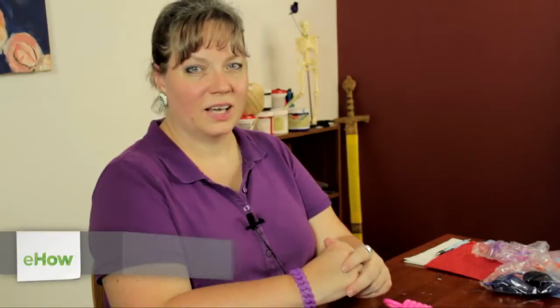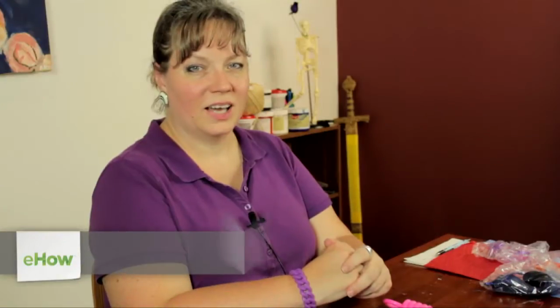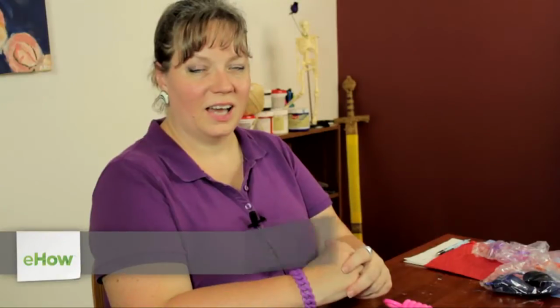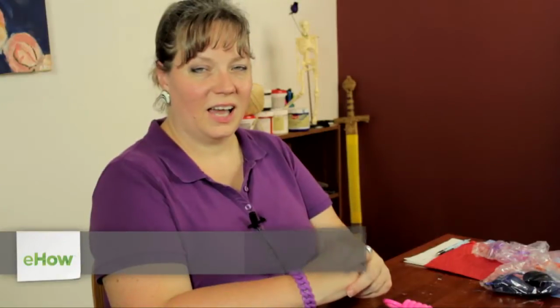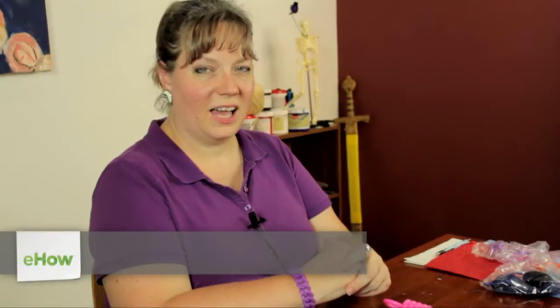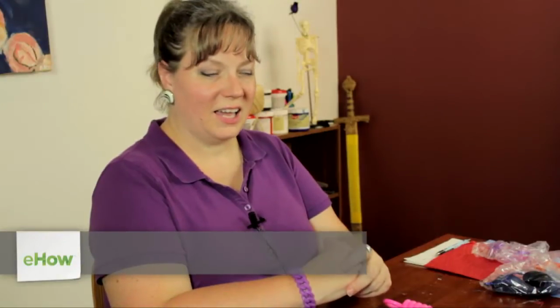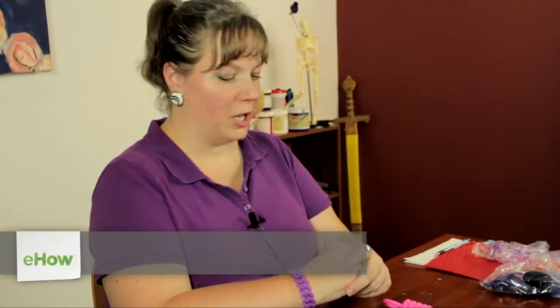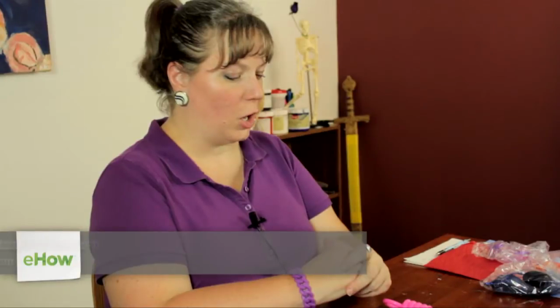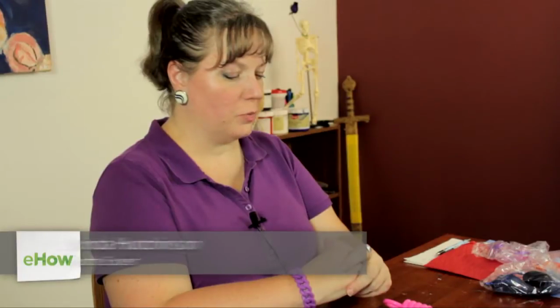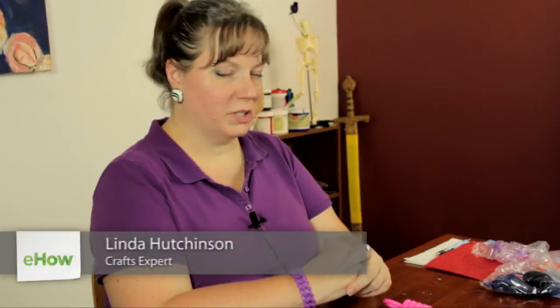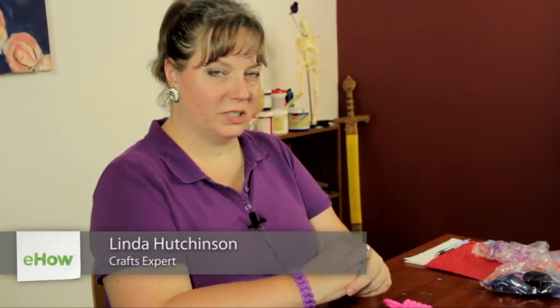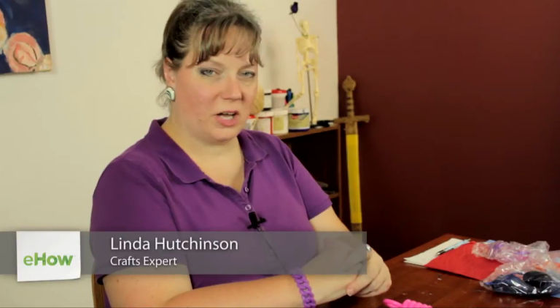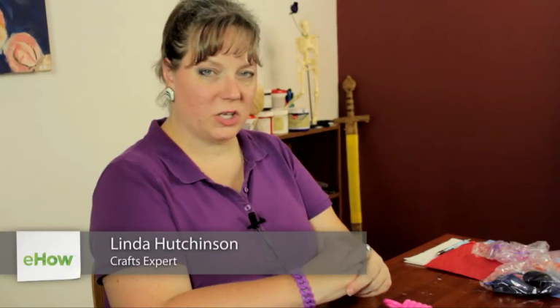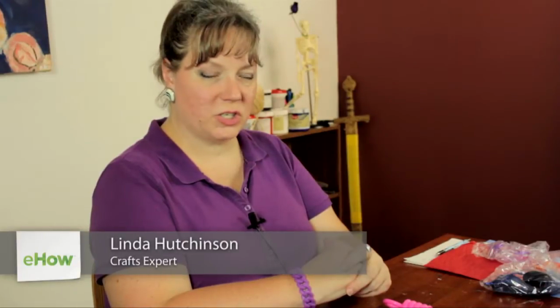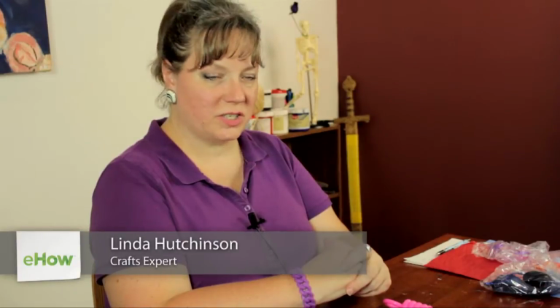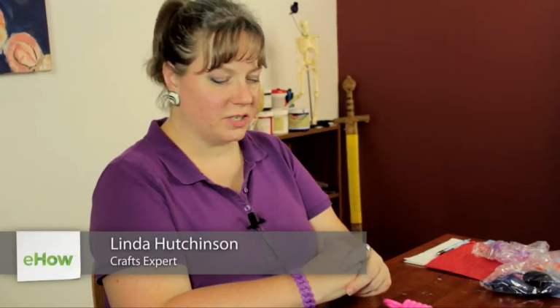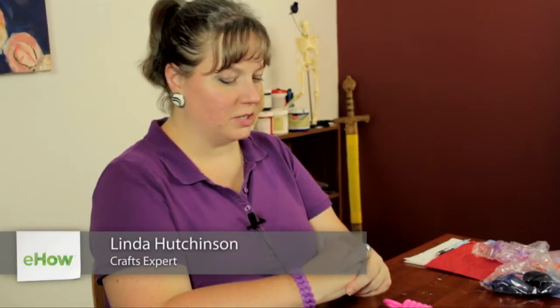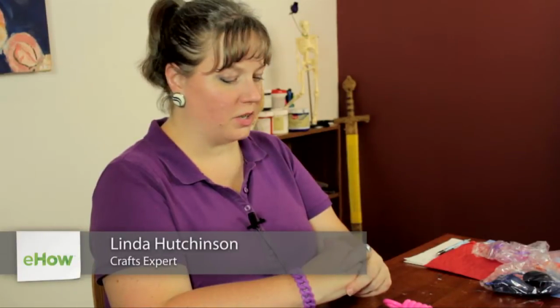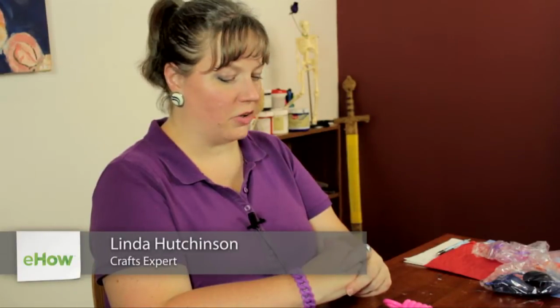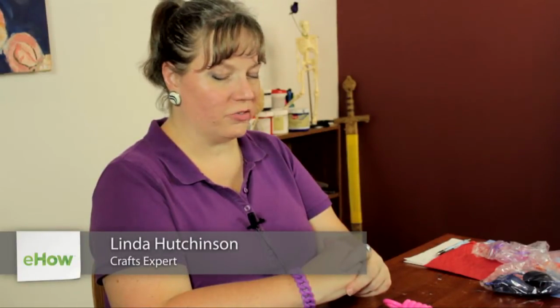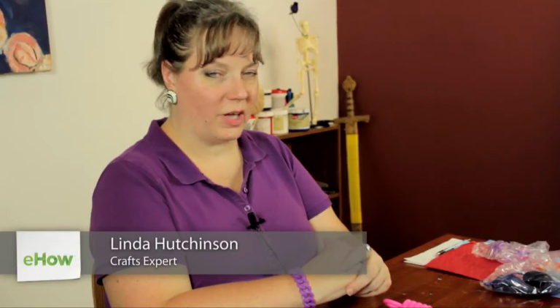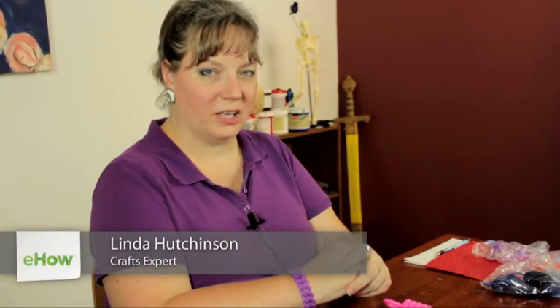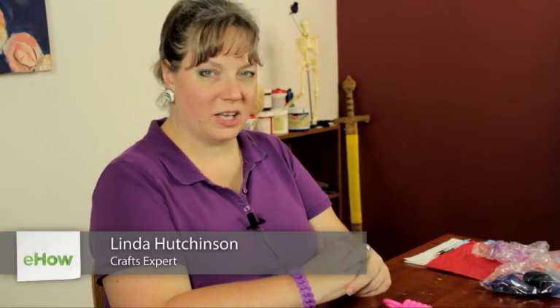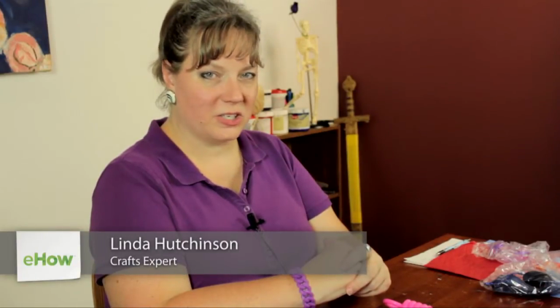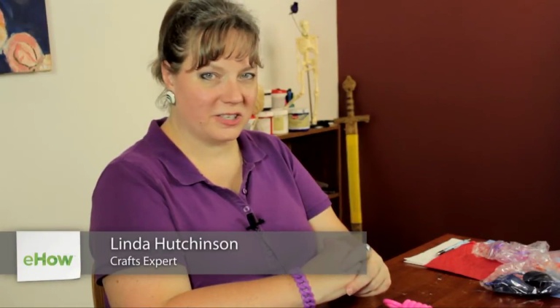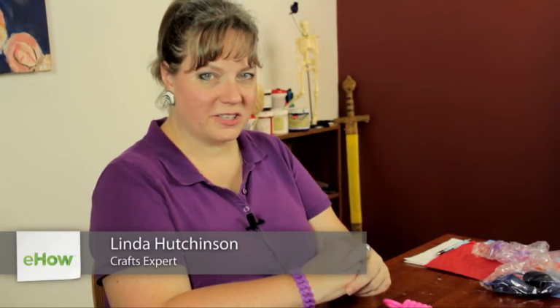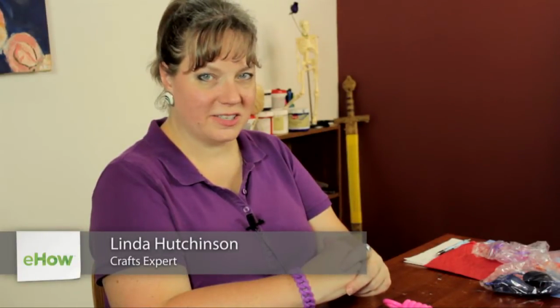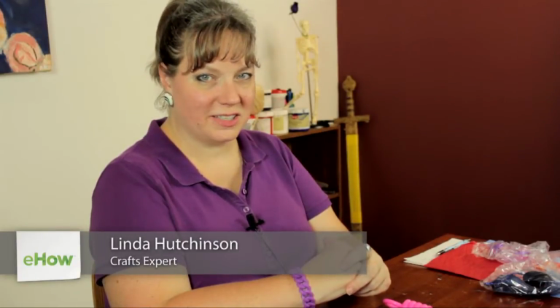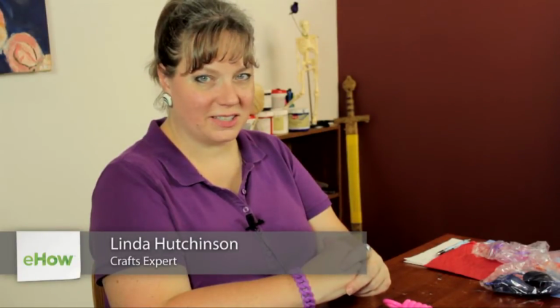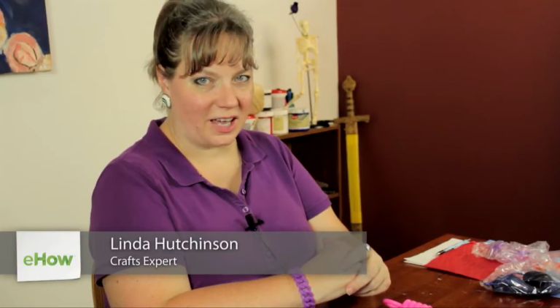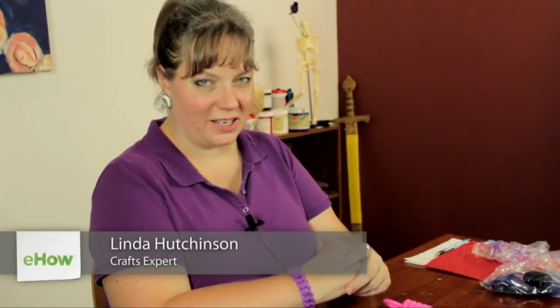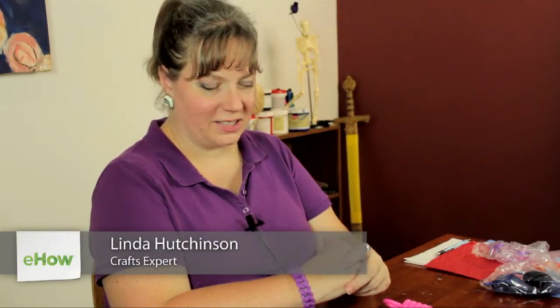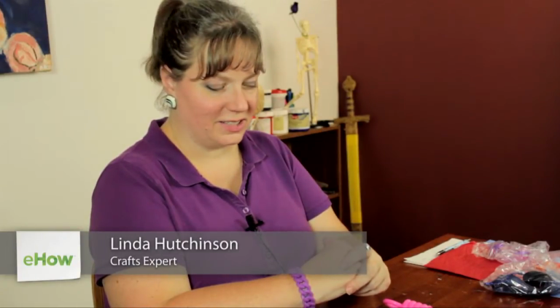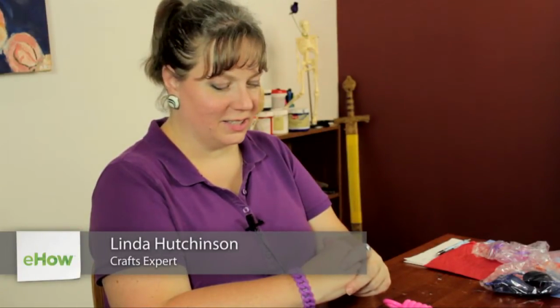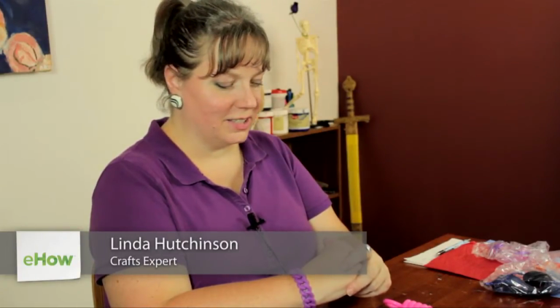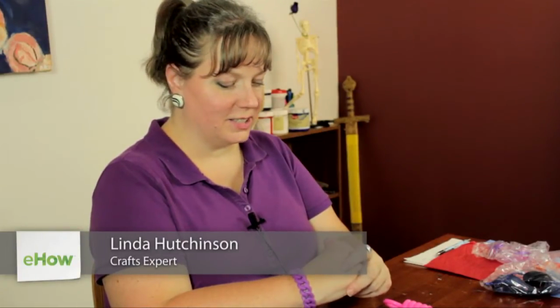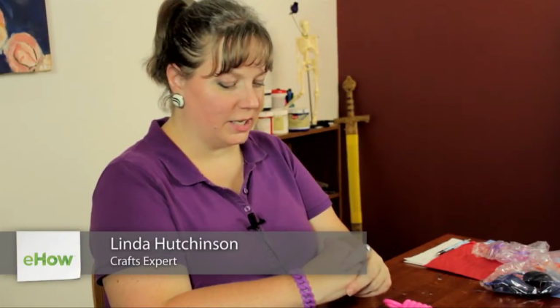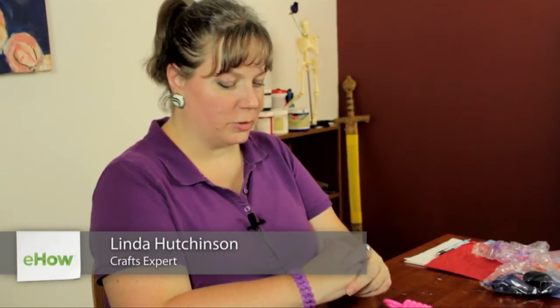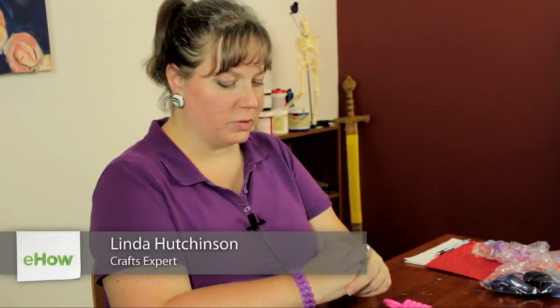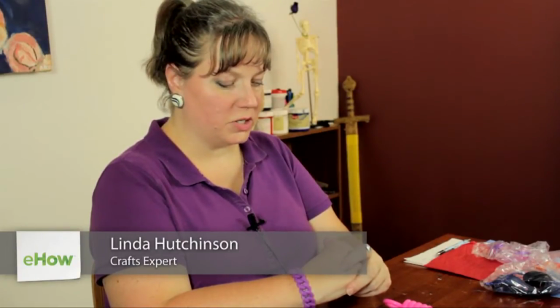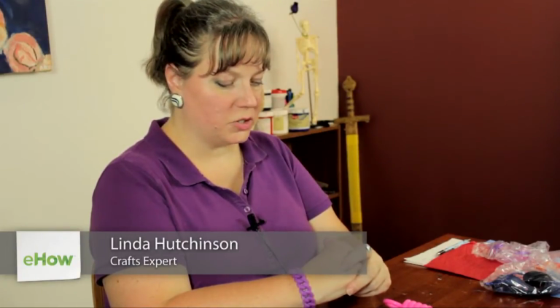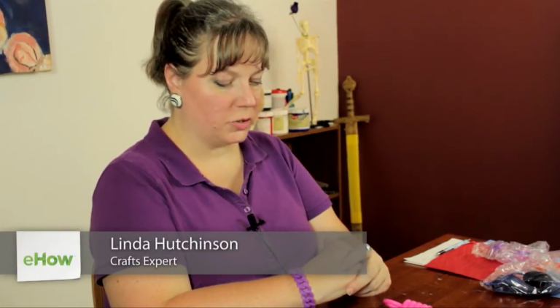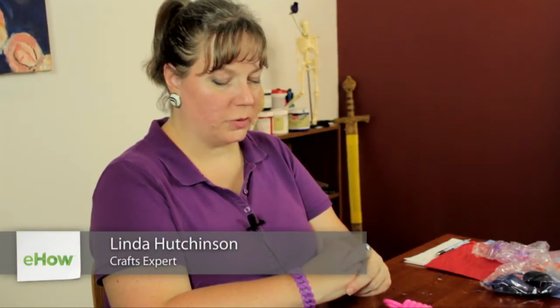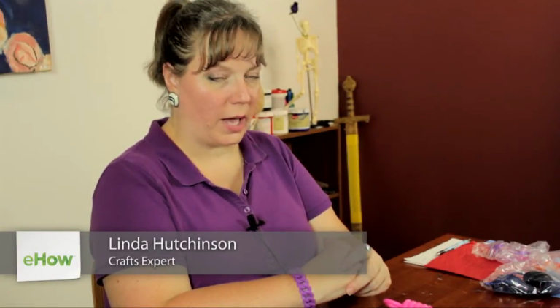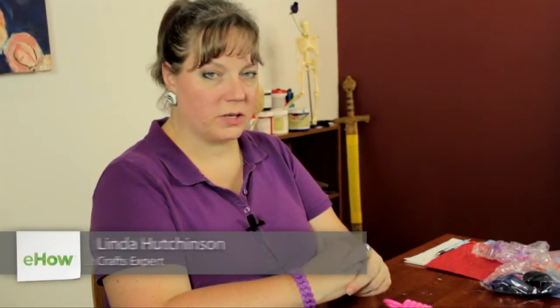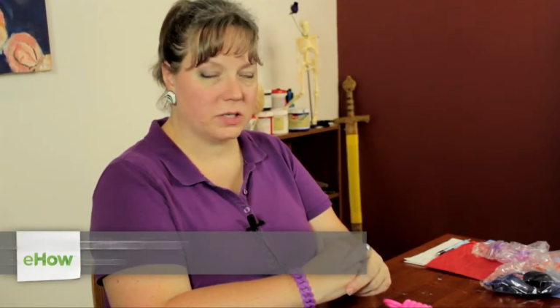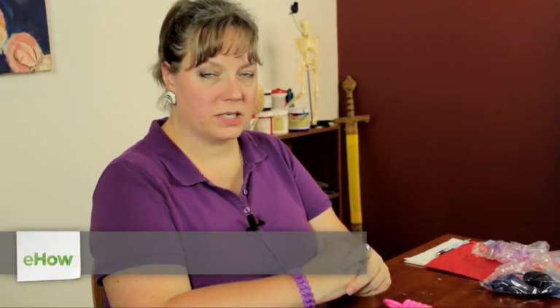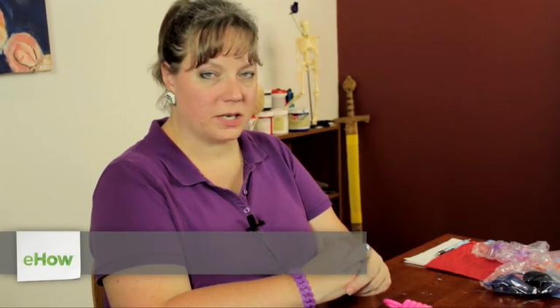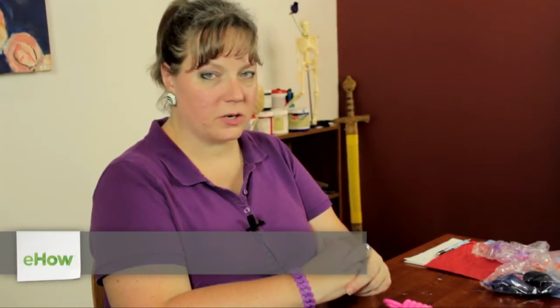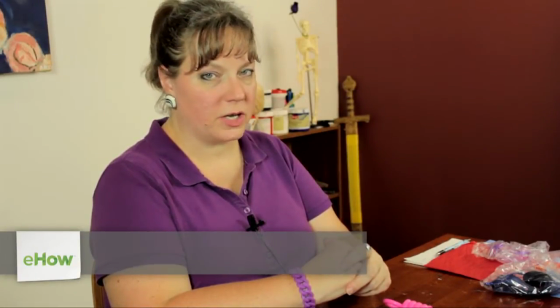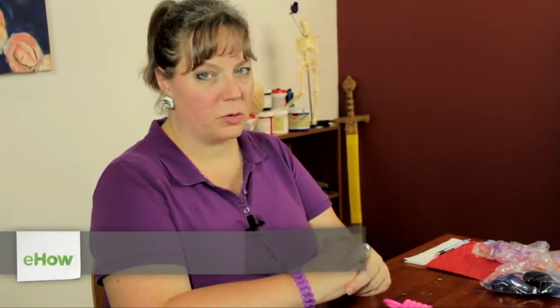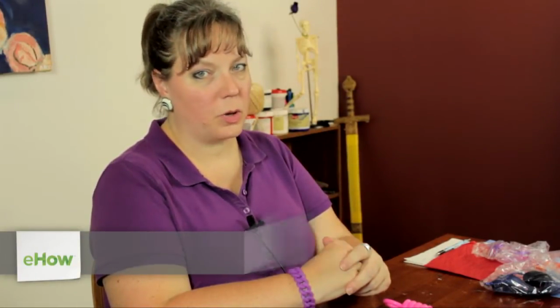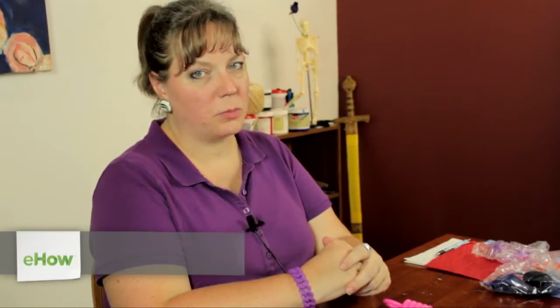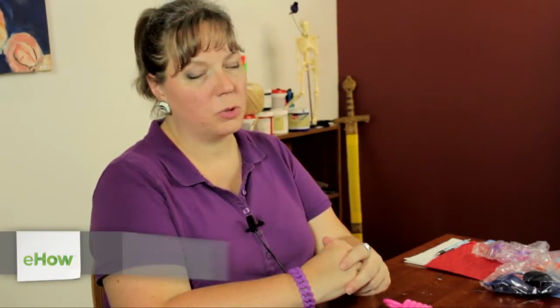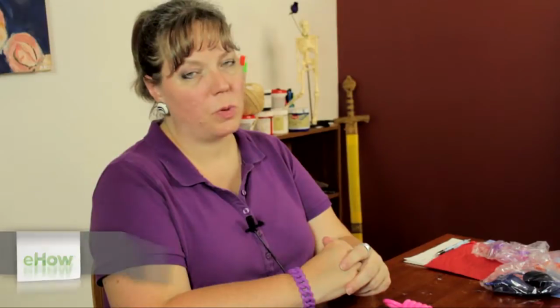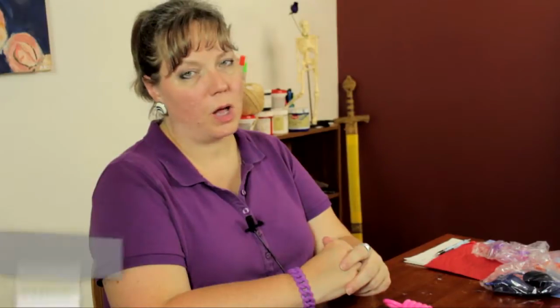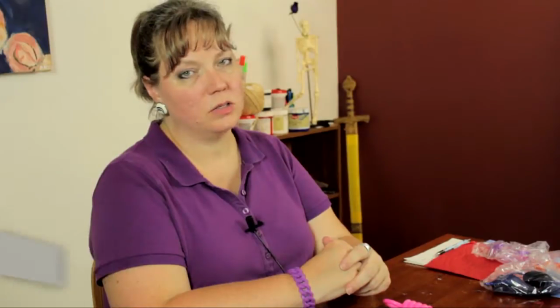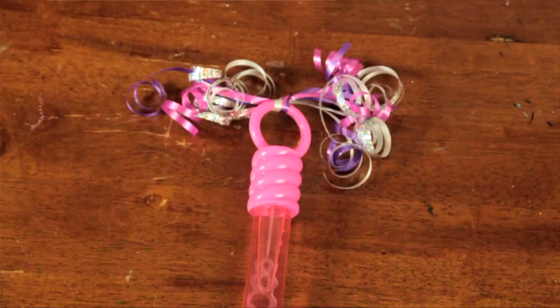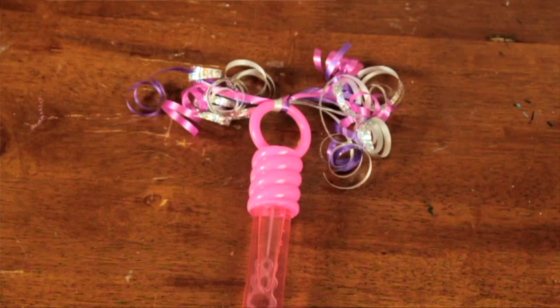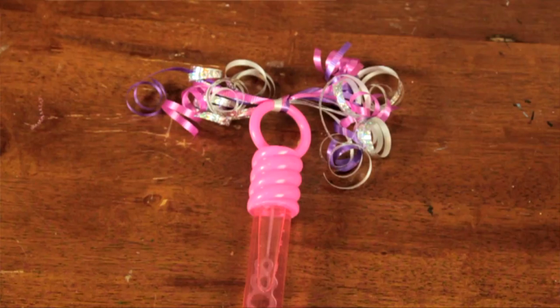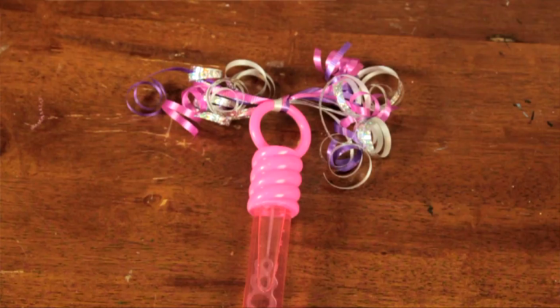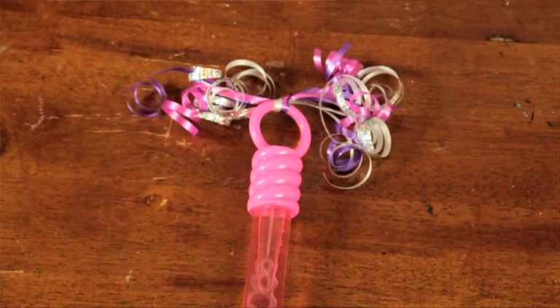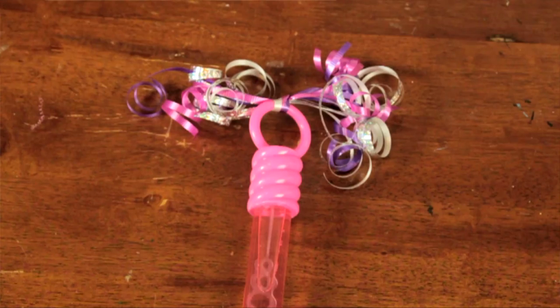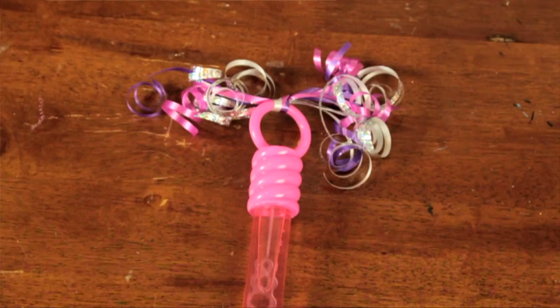Hi, I'm Linda Hutchinson of Elle Hutchinson Designs. Today I'm going to show you how you can decorate a bubble wand with ribbons.